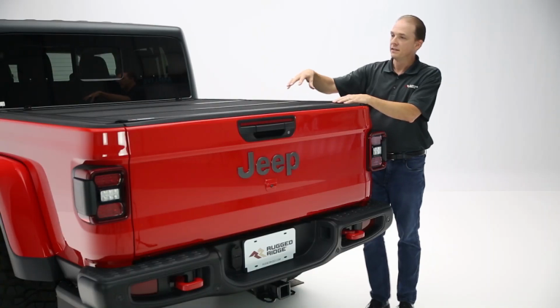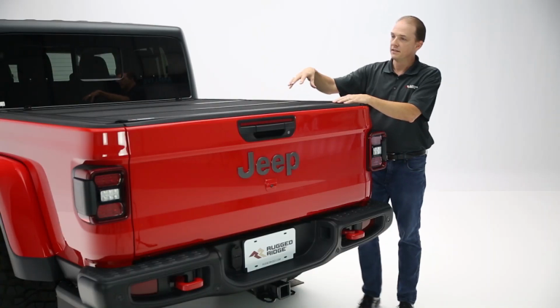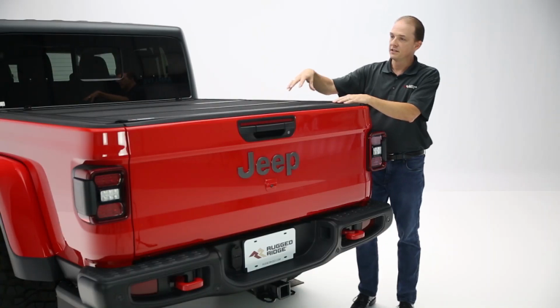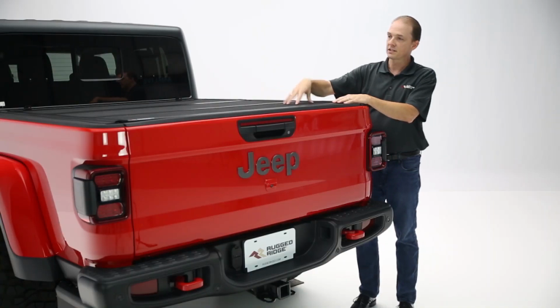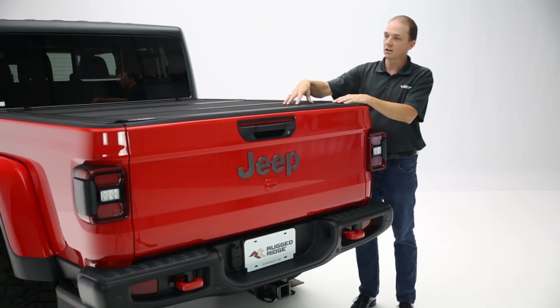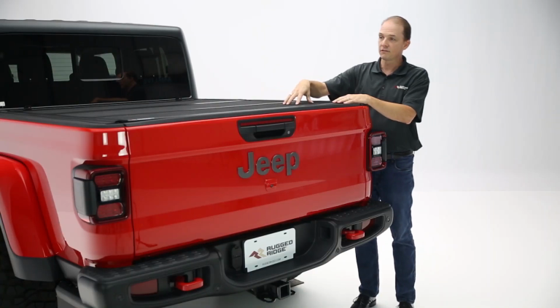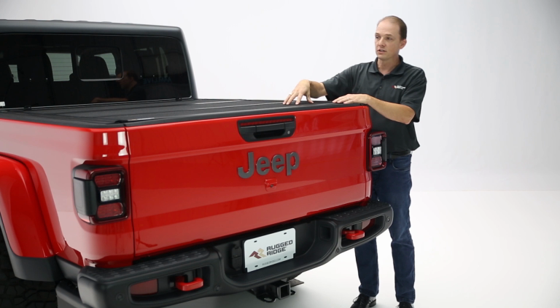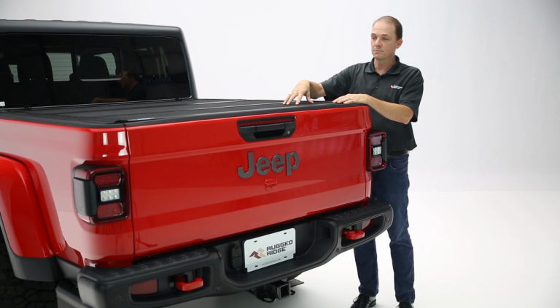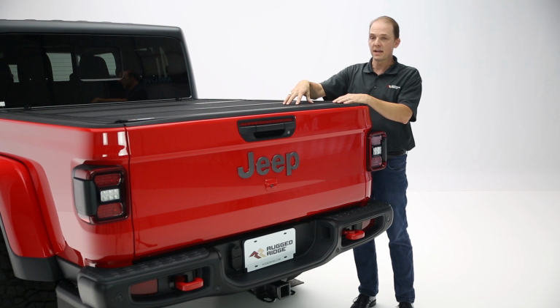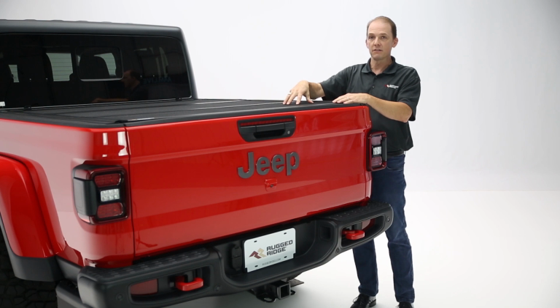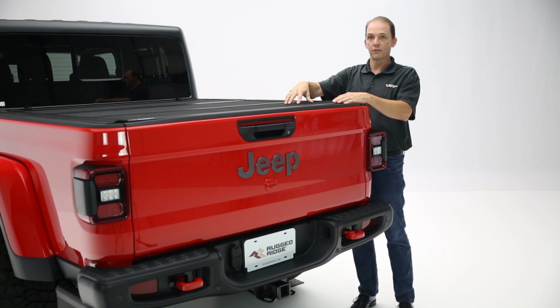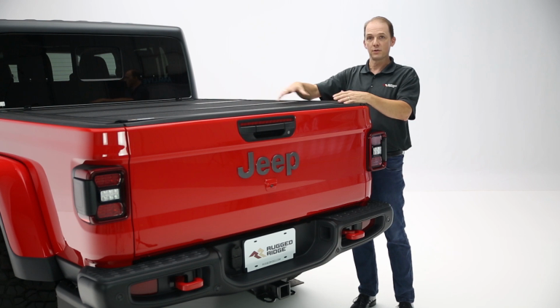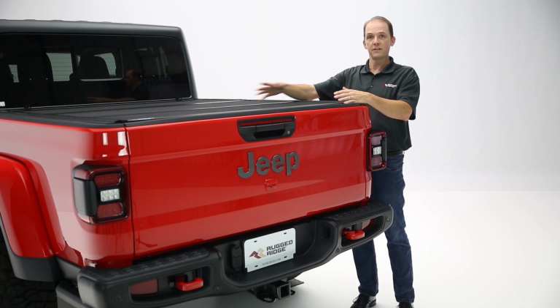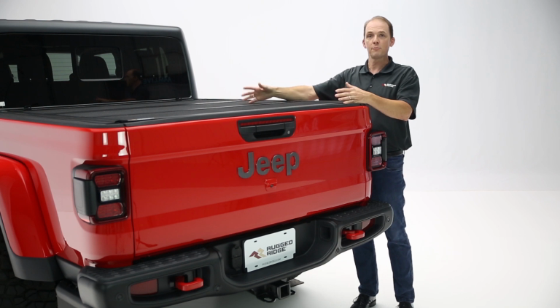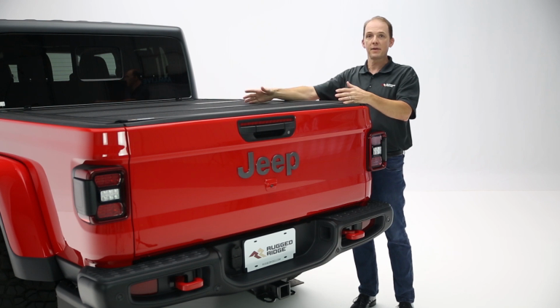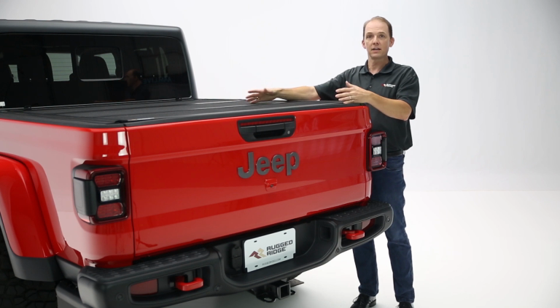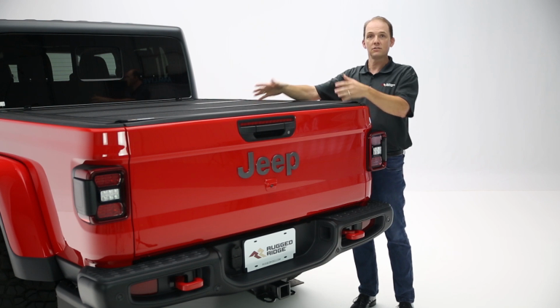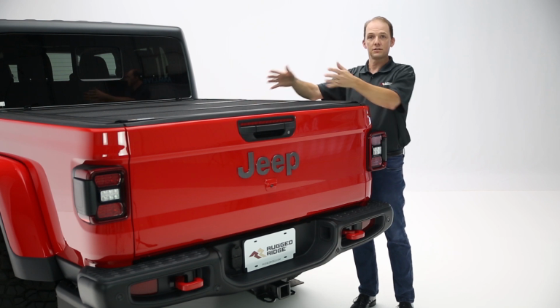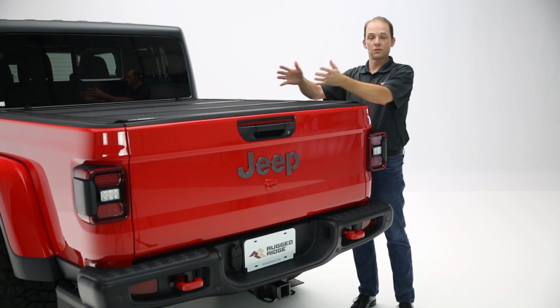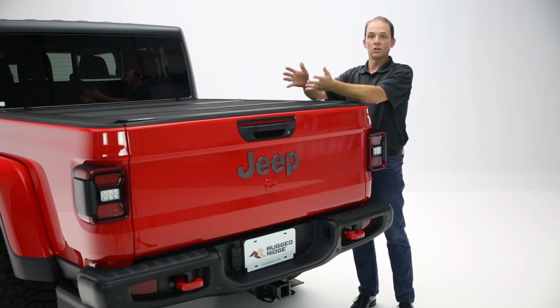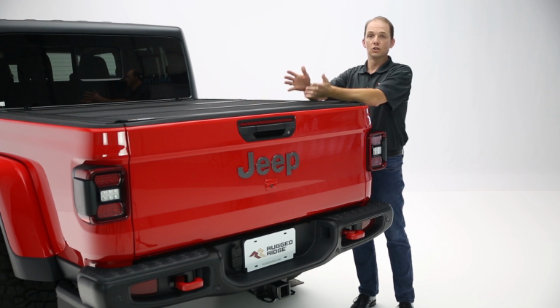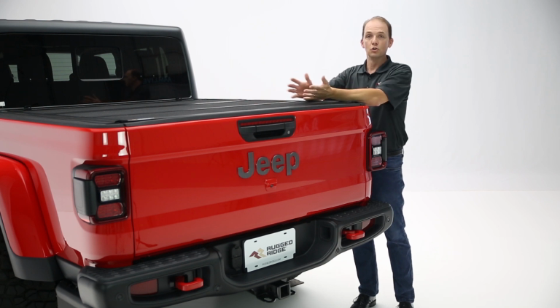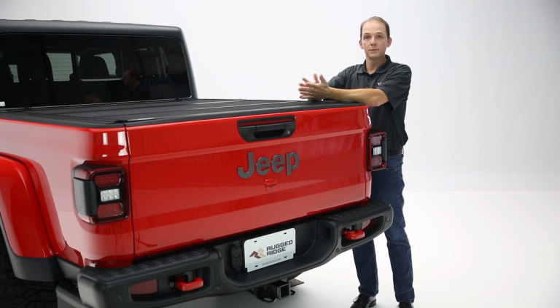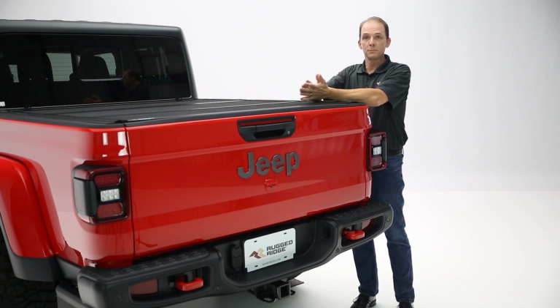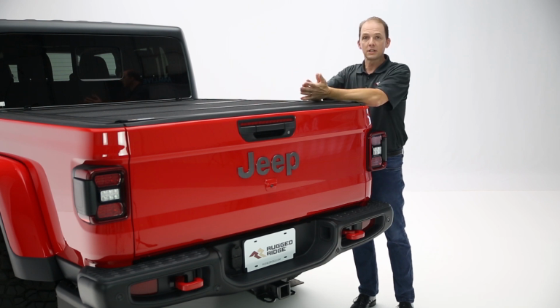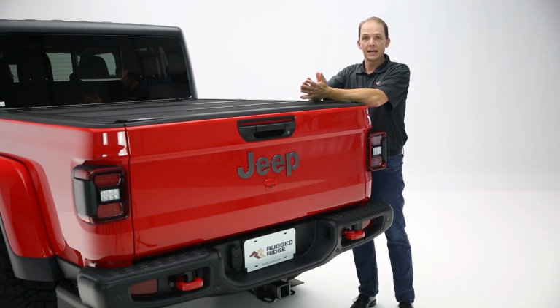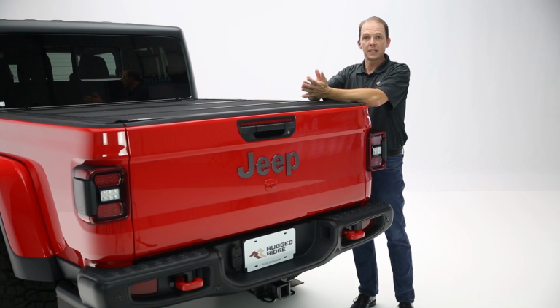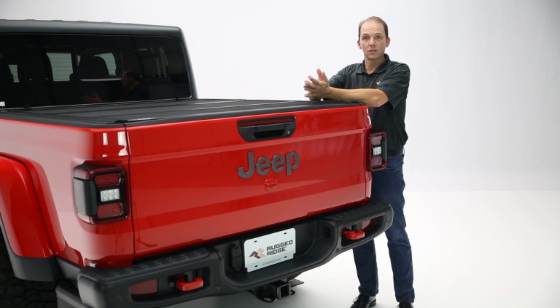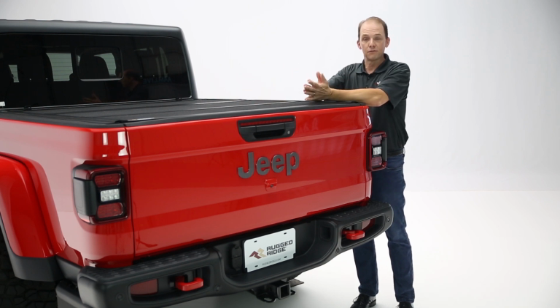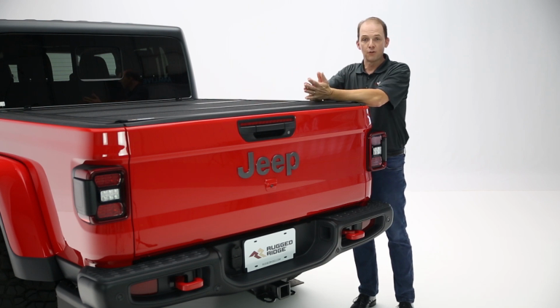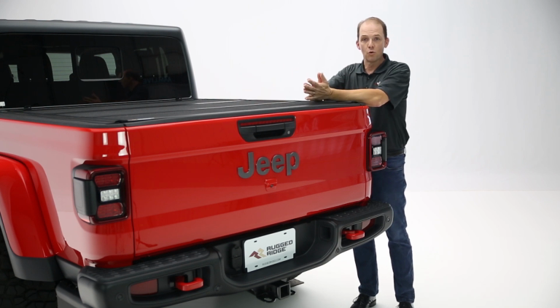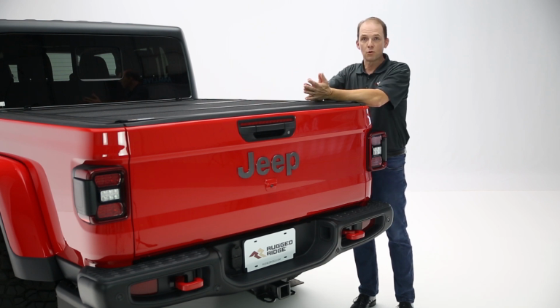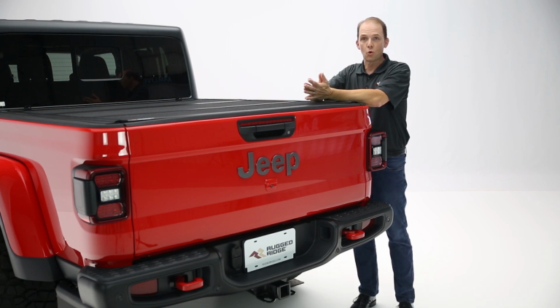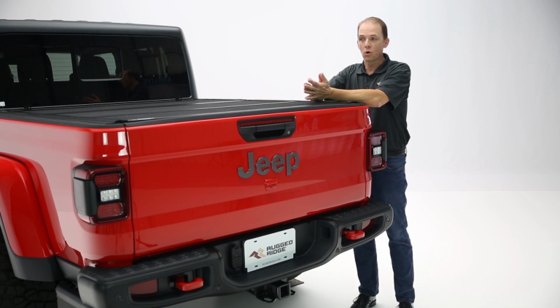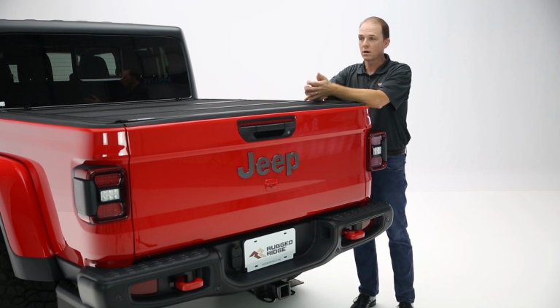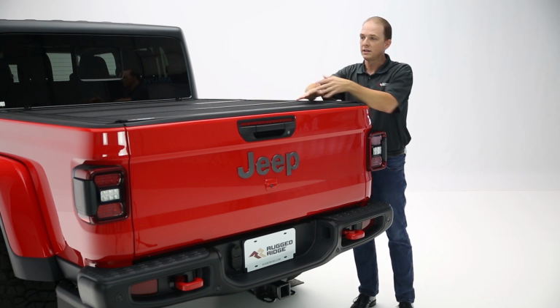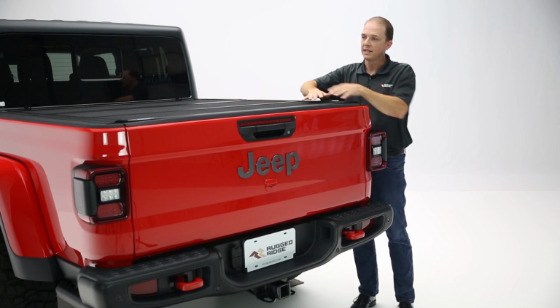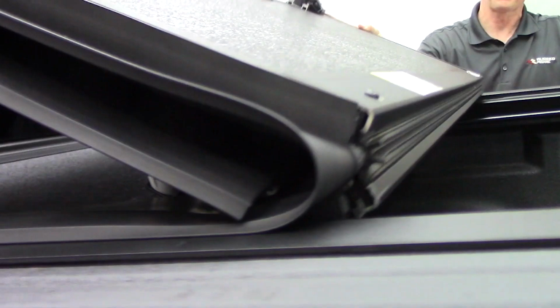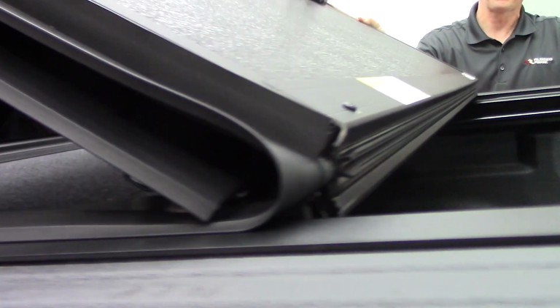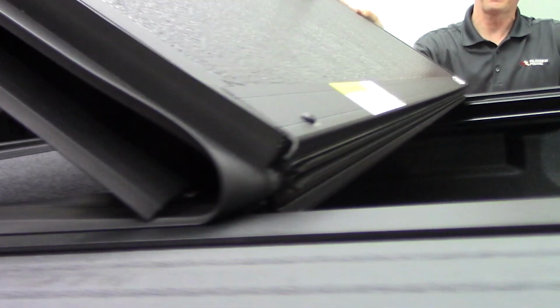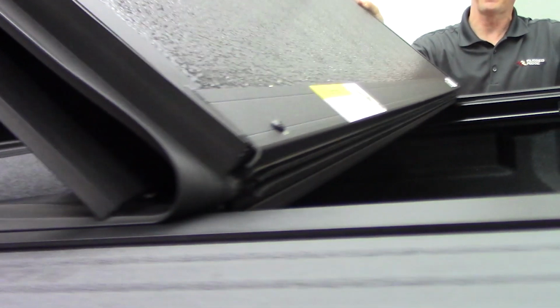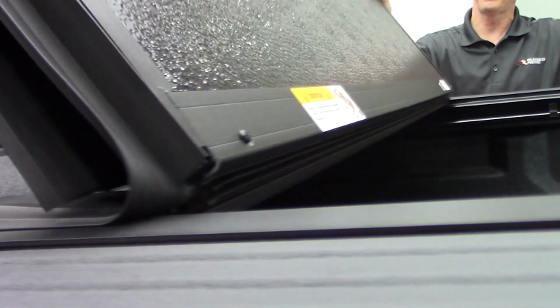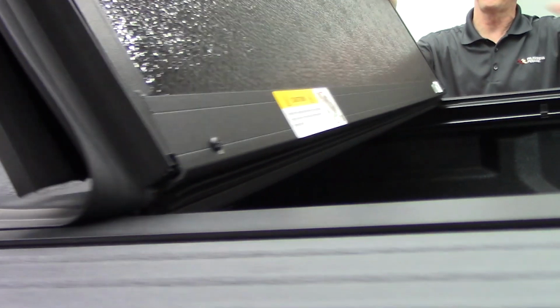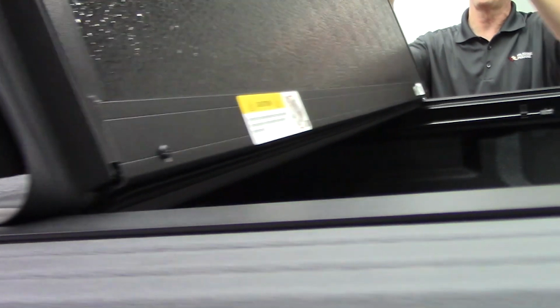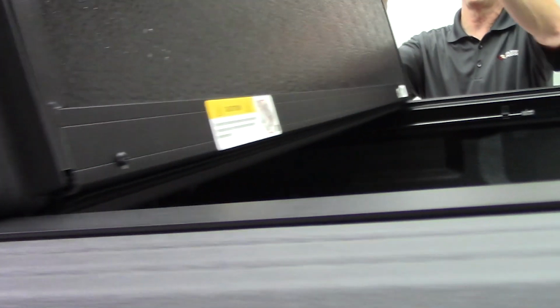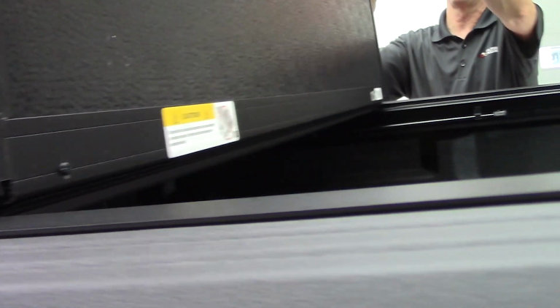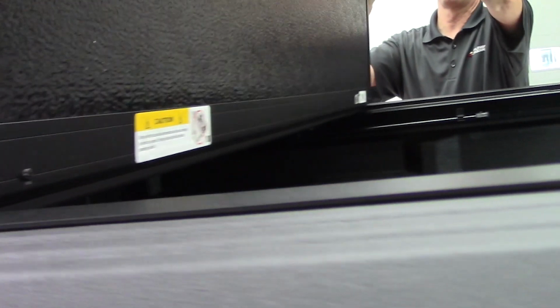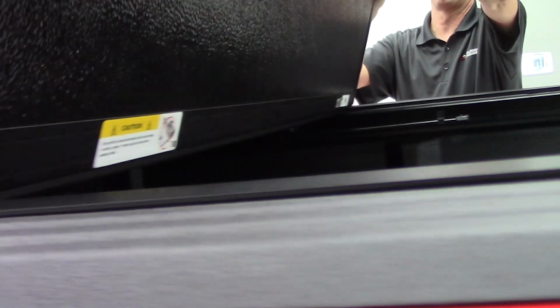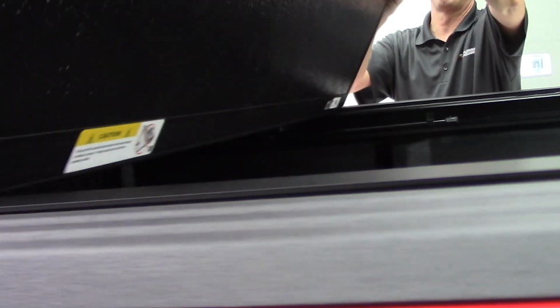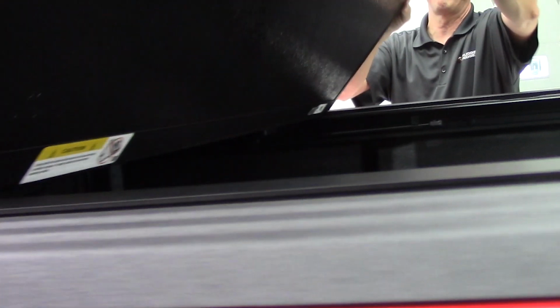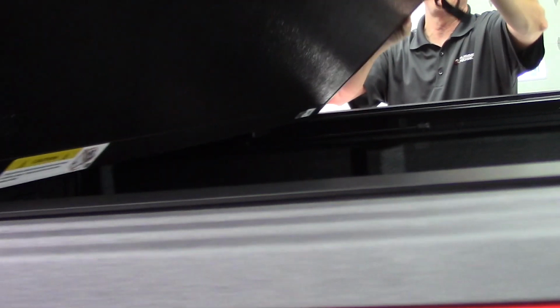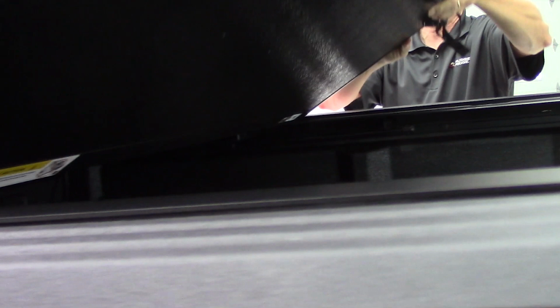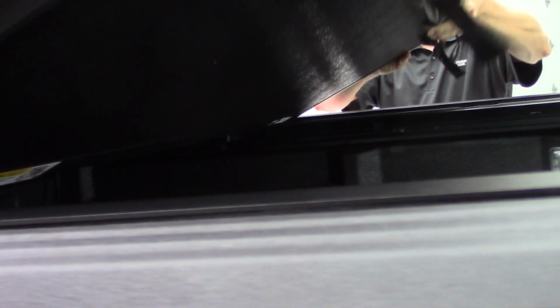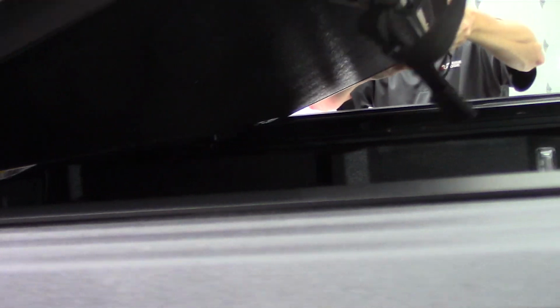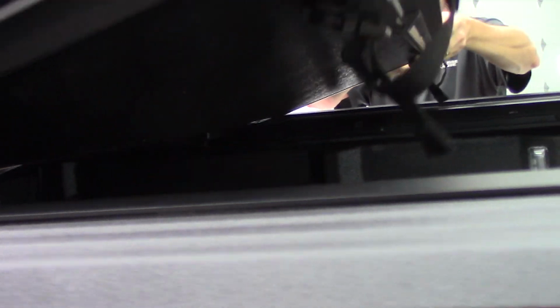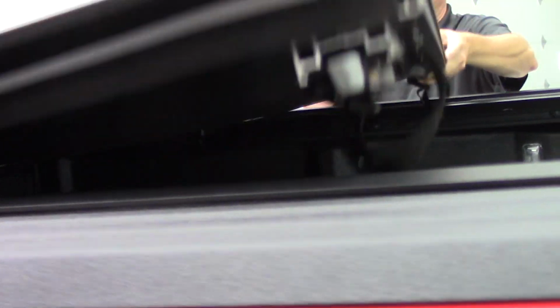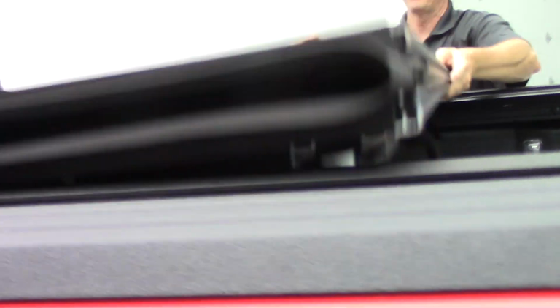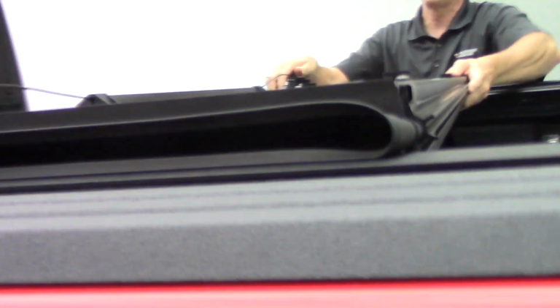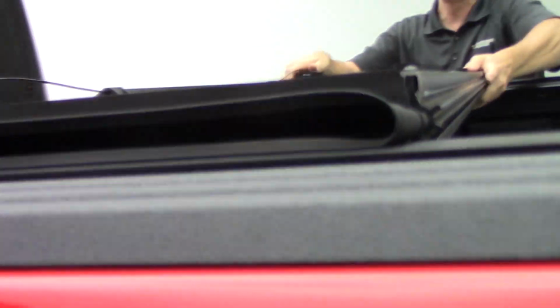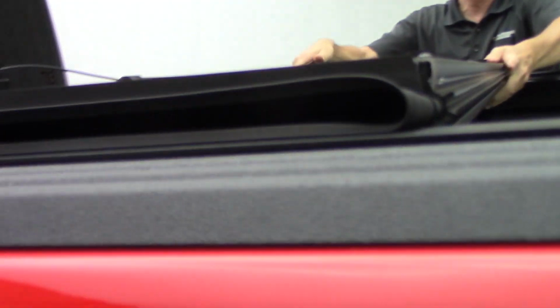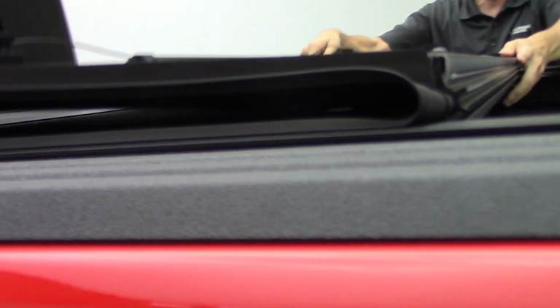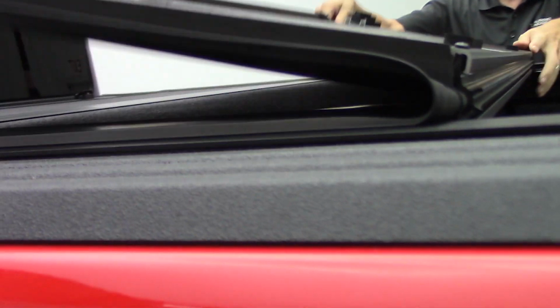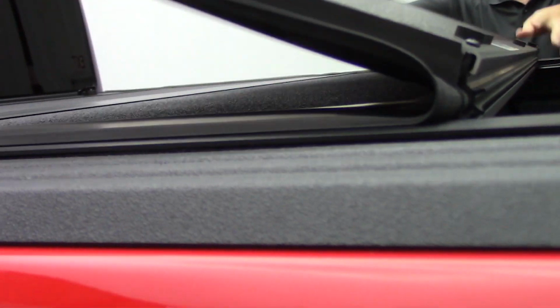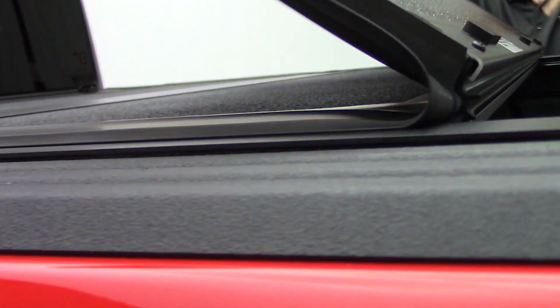This cover is made of three different panels — they're all aluminum clad on a foam core, and the exterior has a Line-X material coating for great durability.